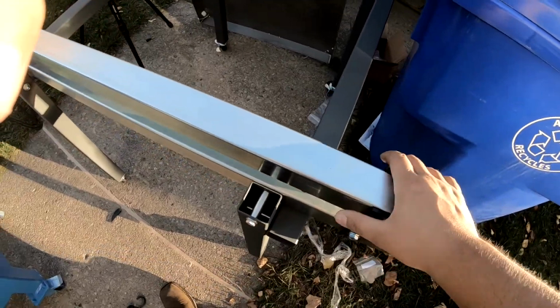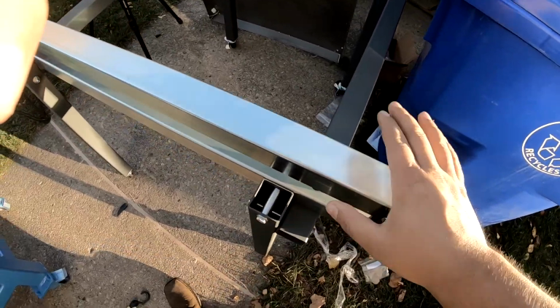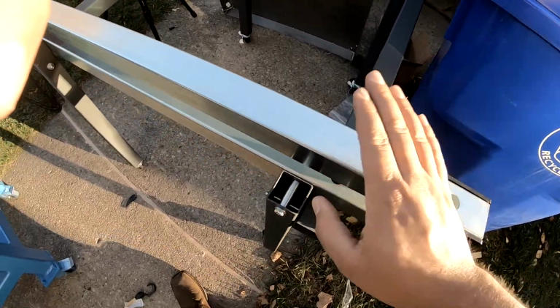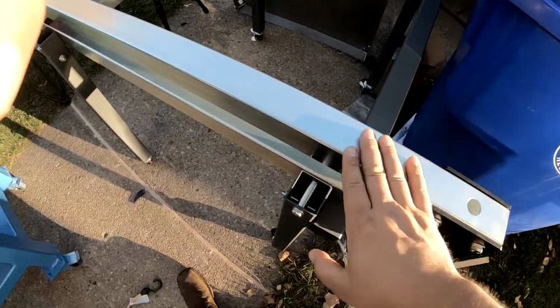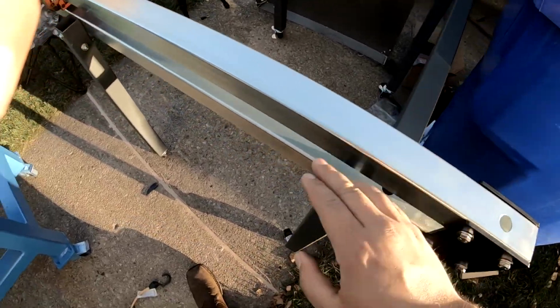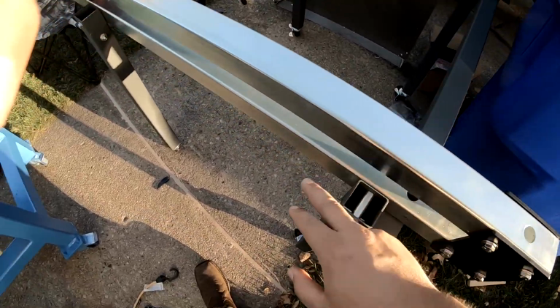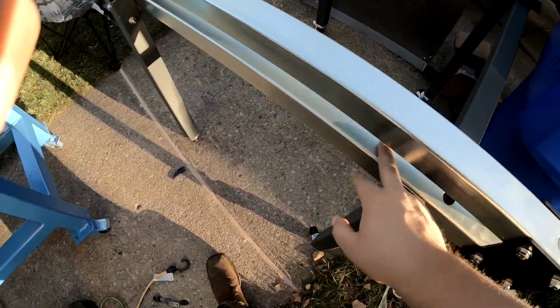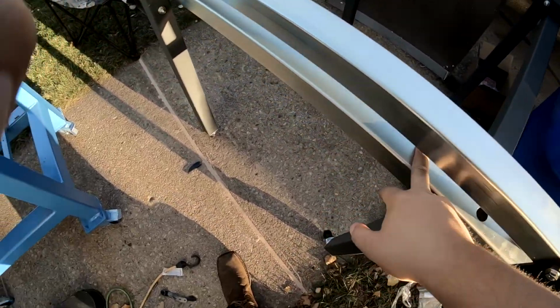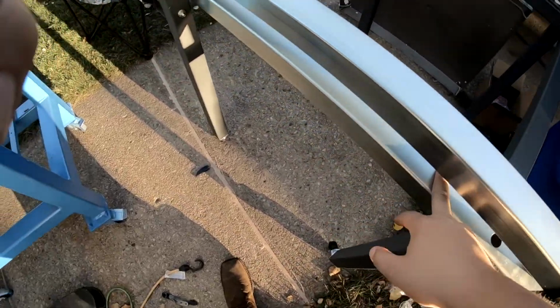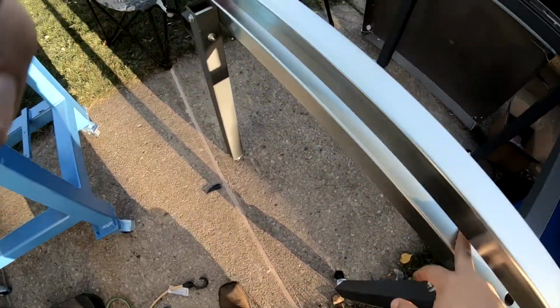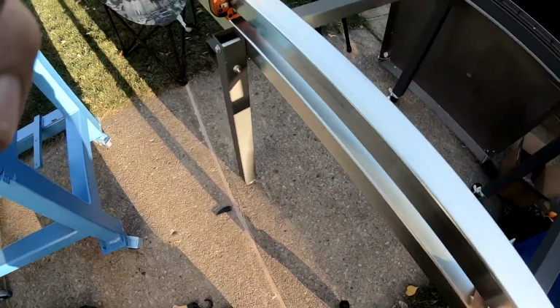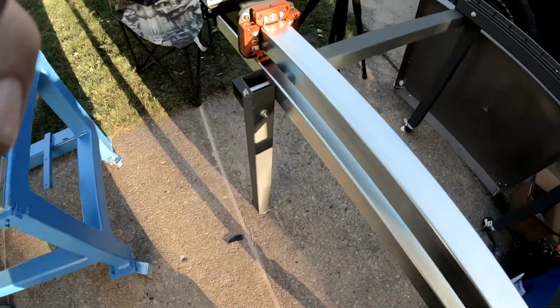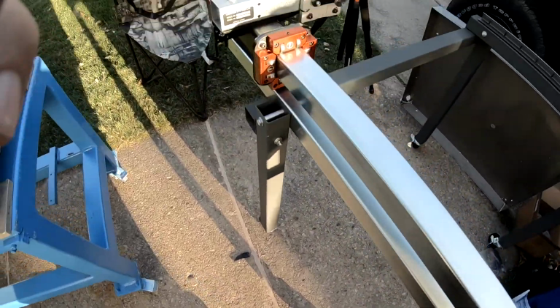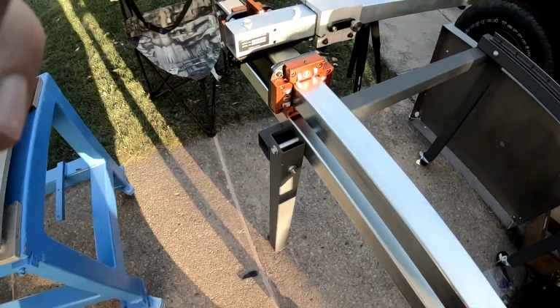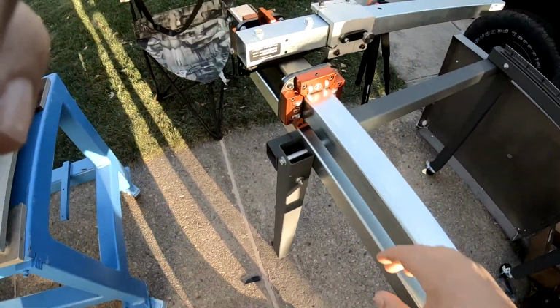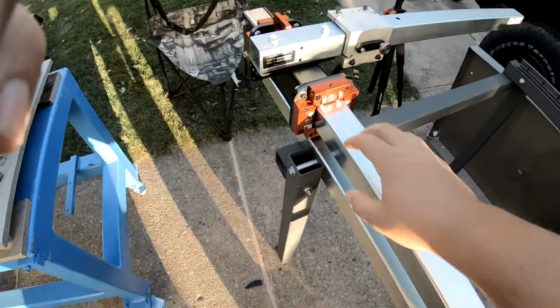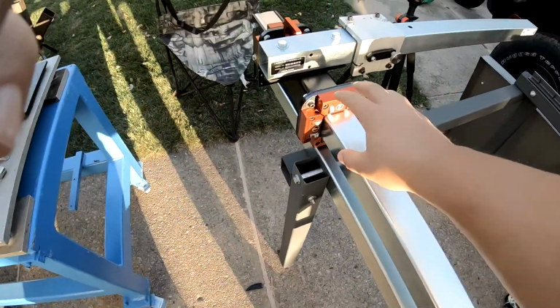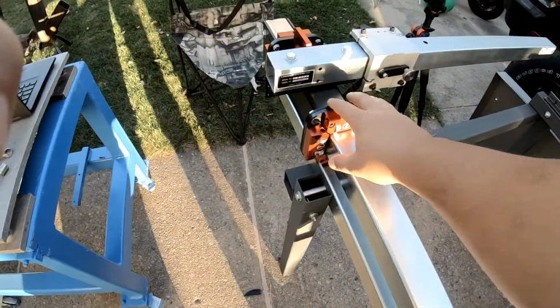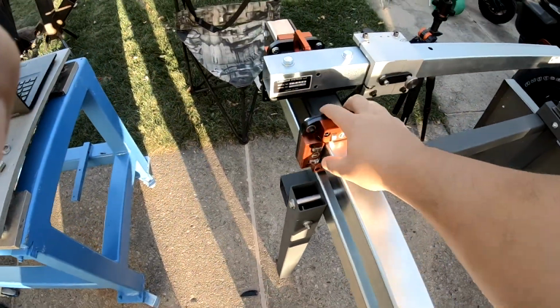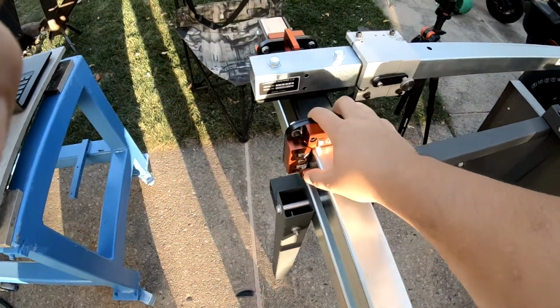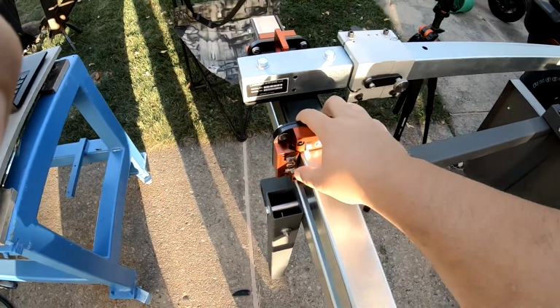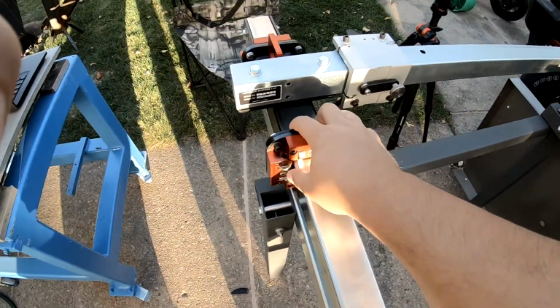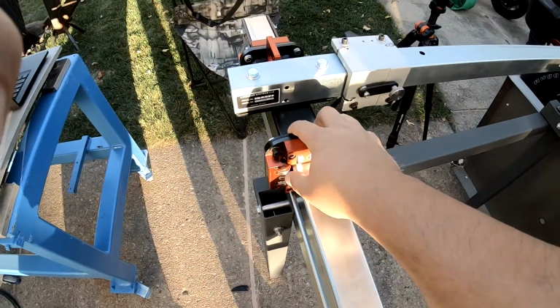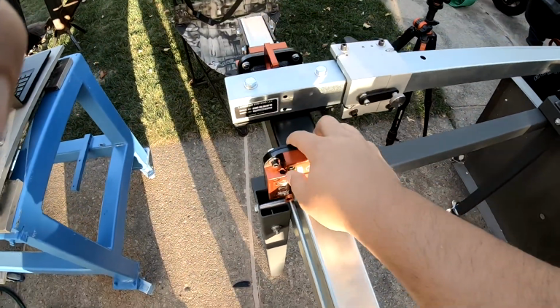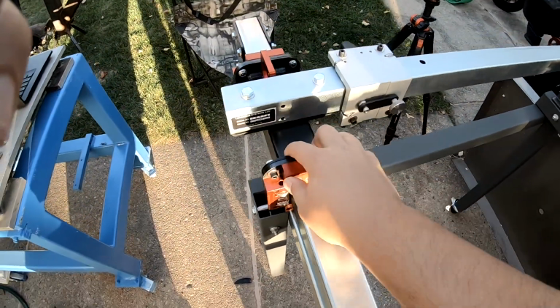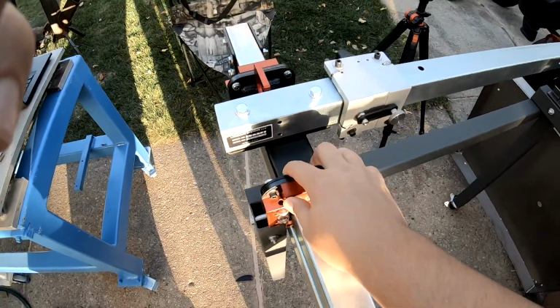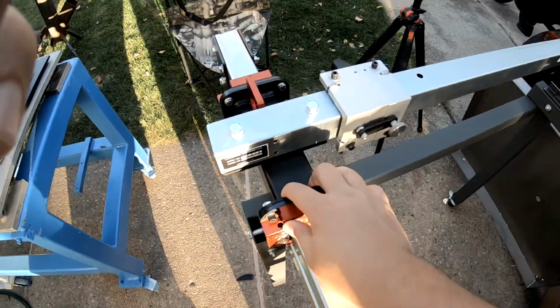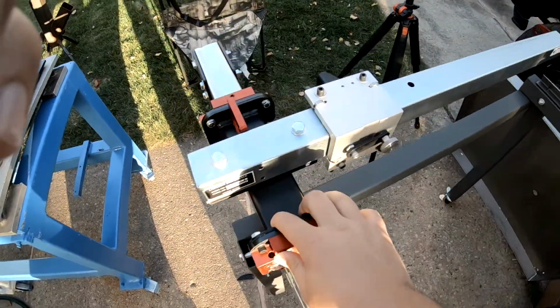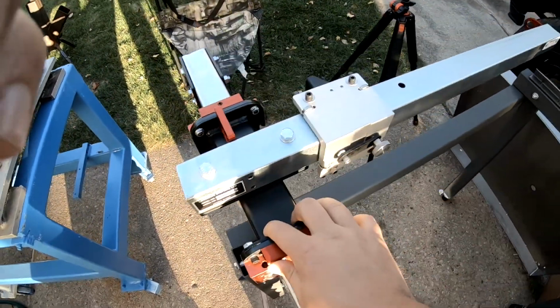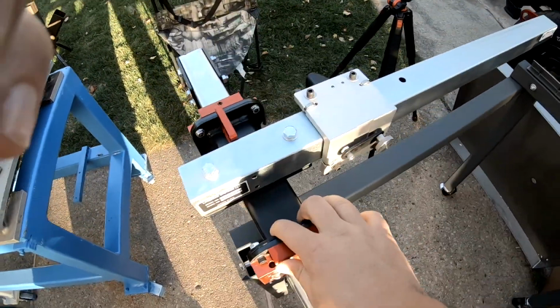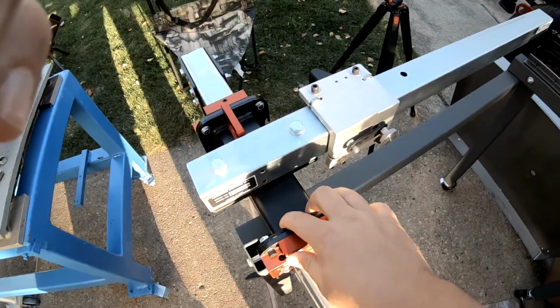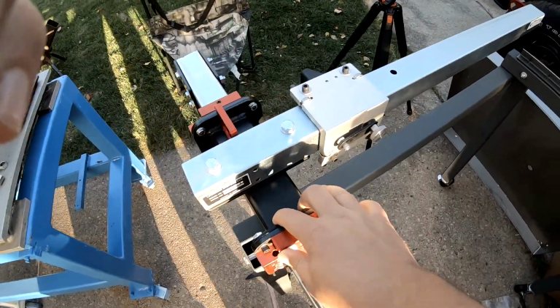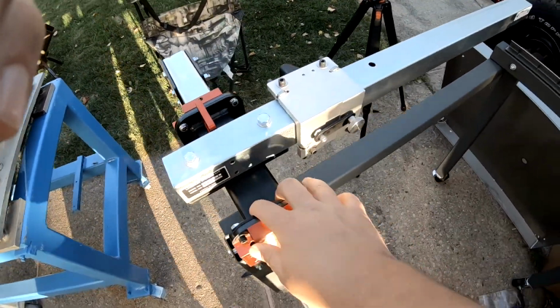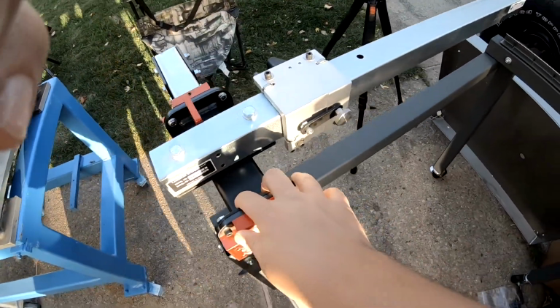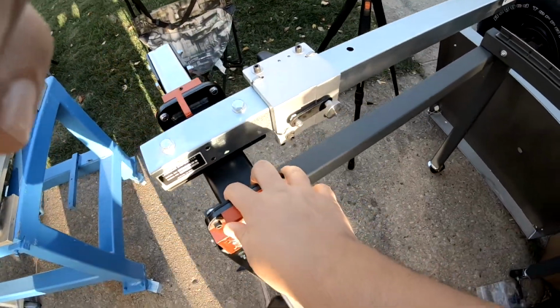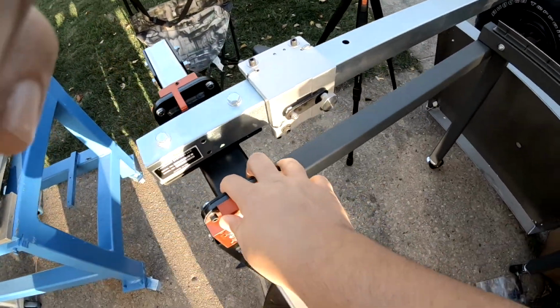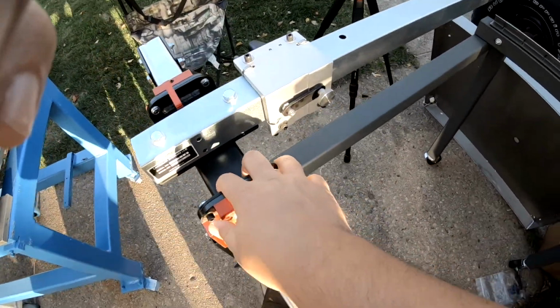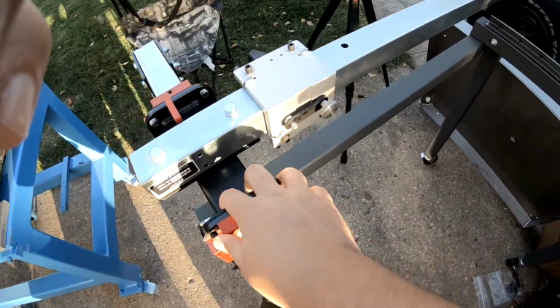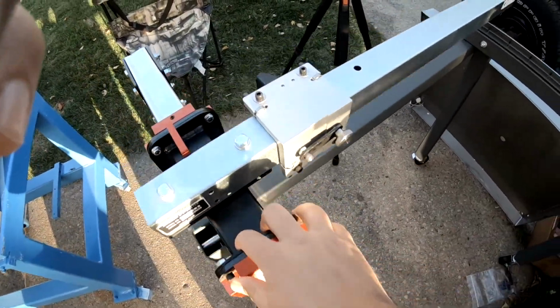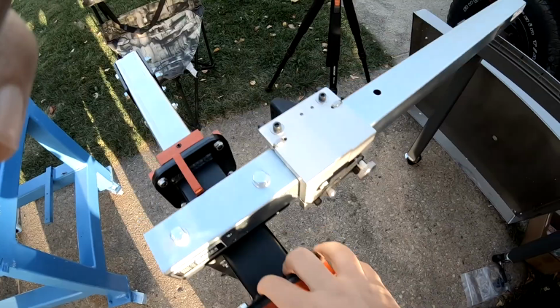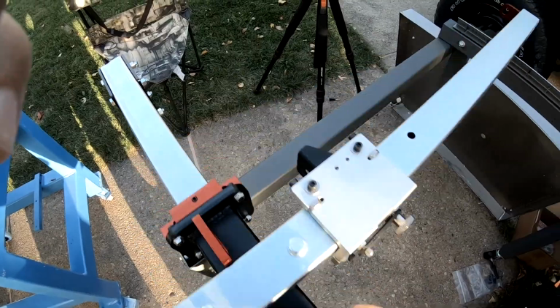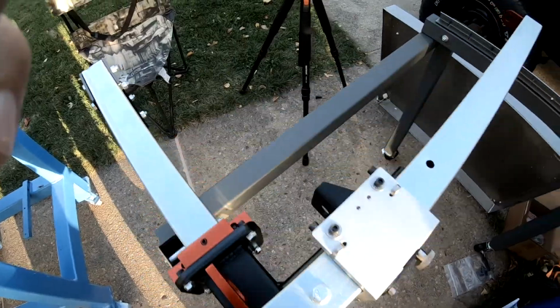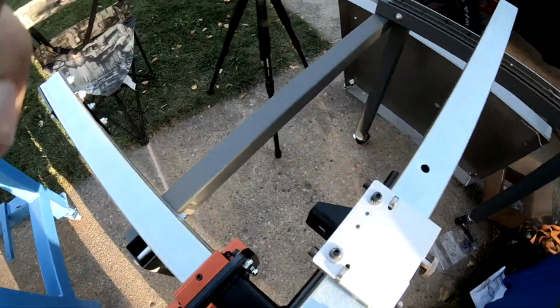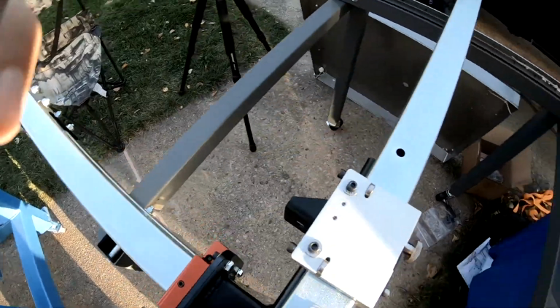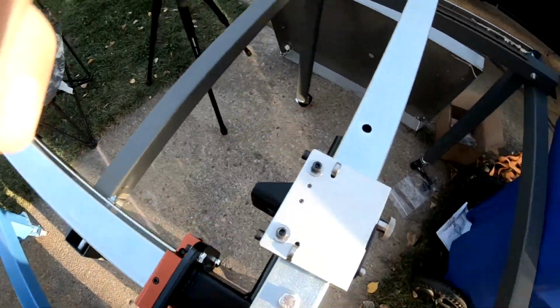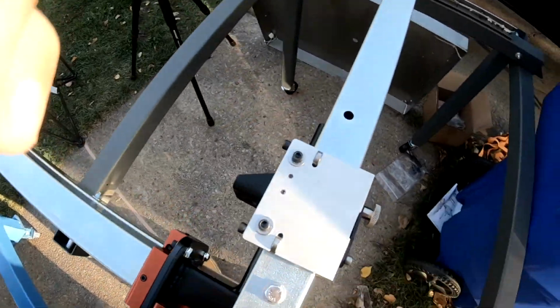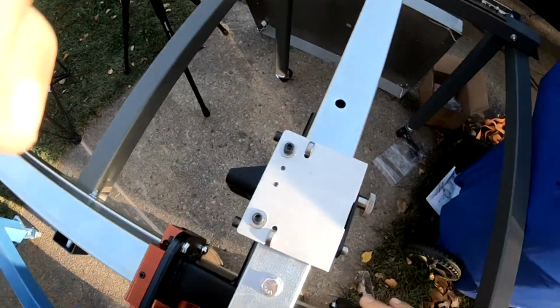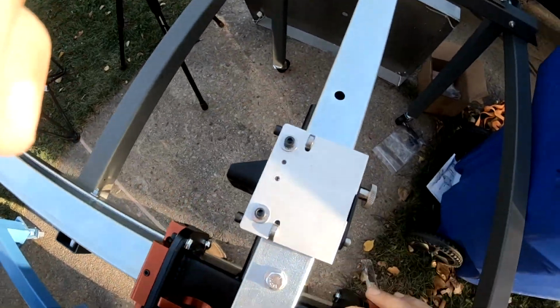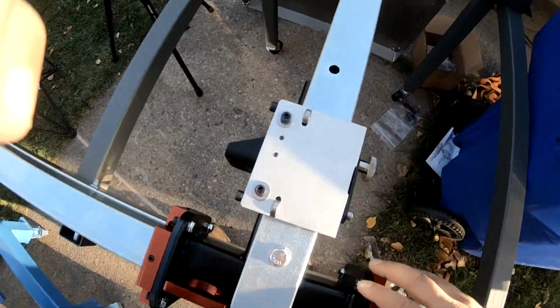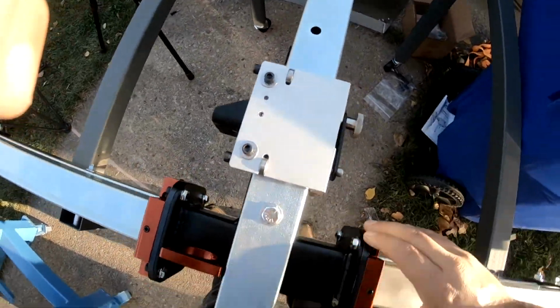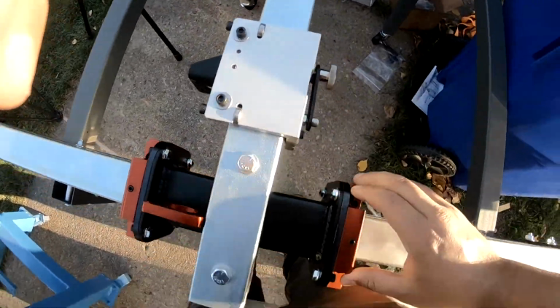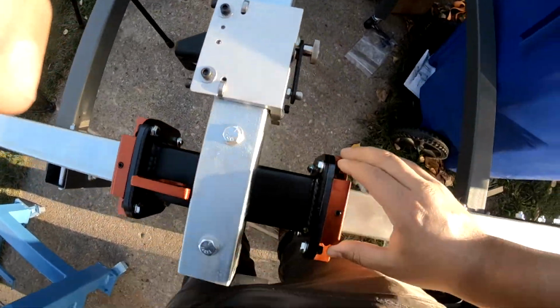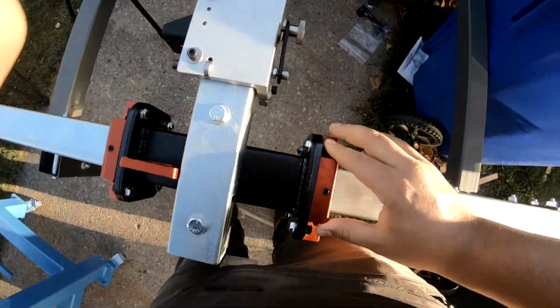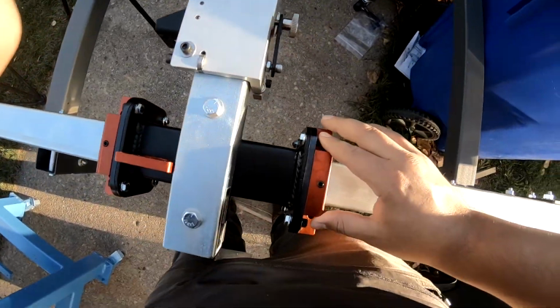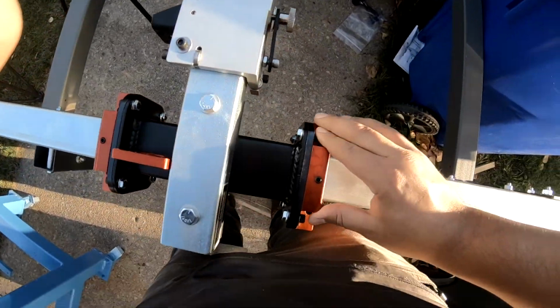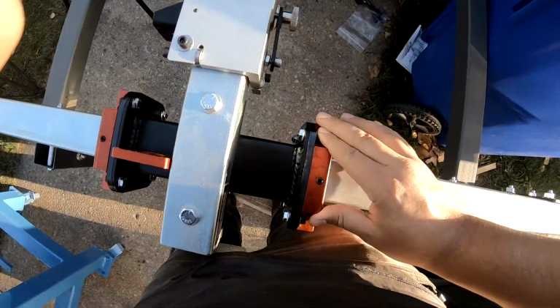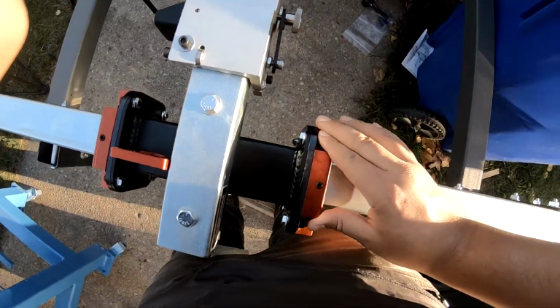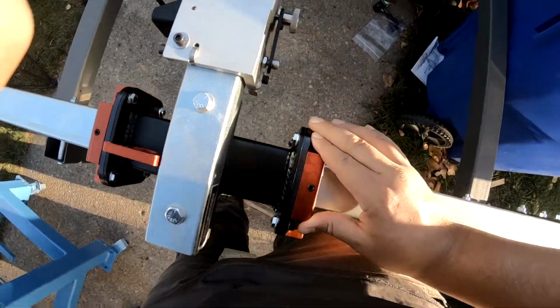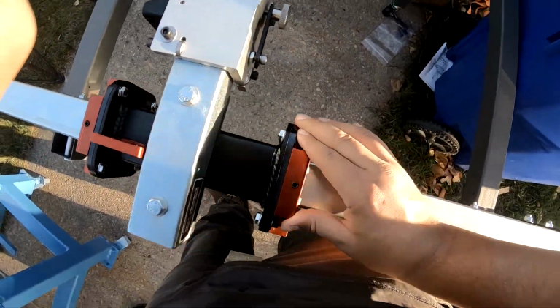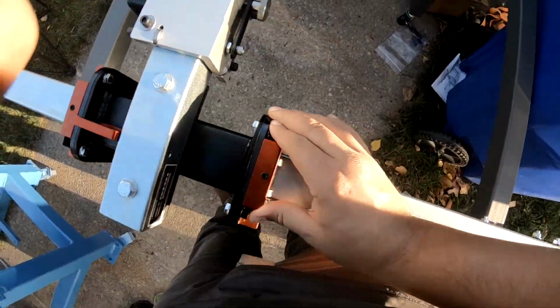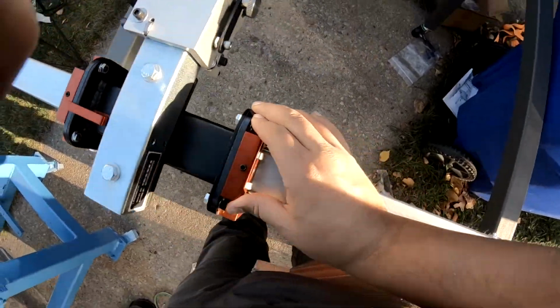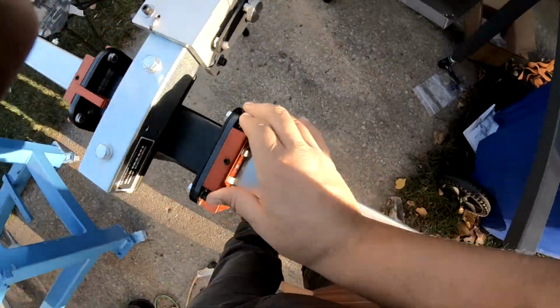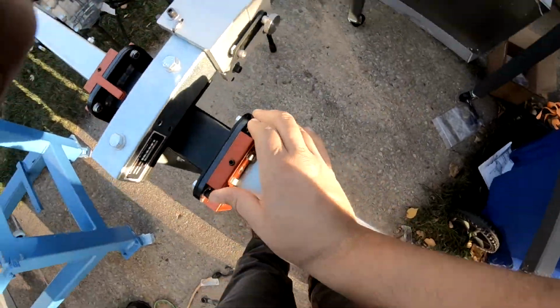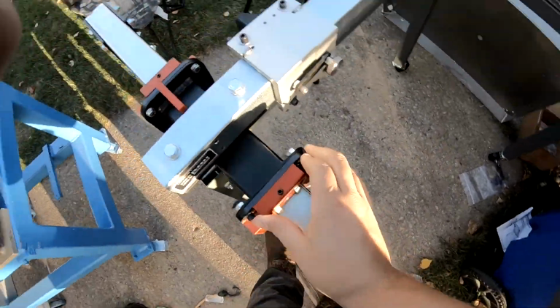We got the upper and lower rail installed along with the bearing. It was a little tough to push in, but just know you have to push a little harder than you think.